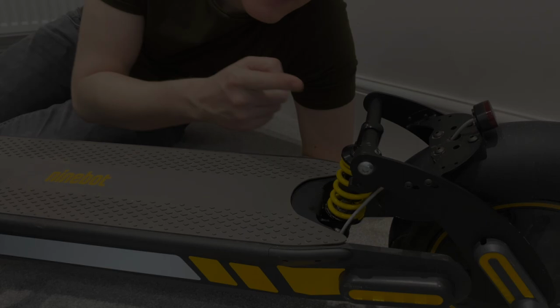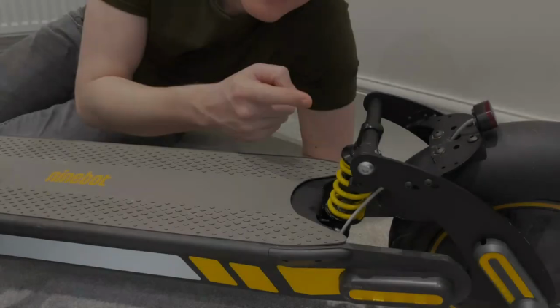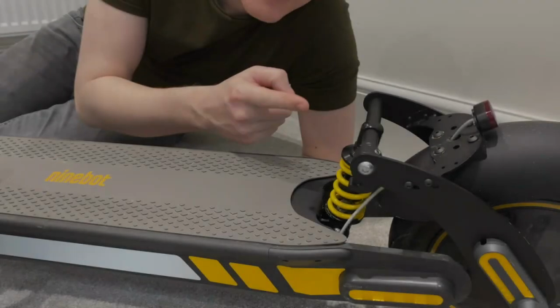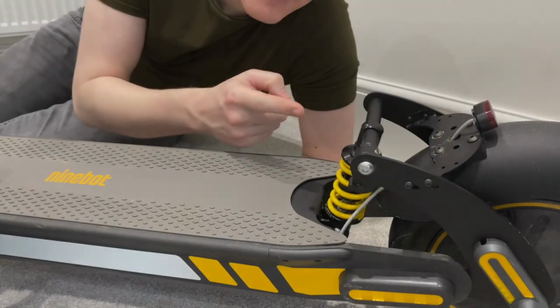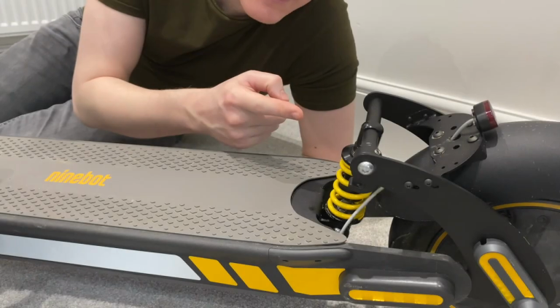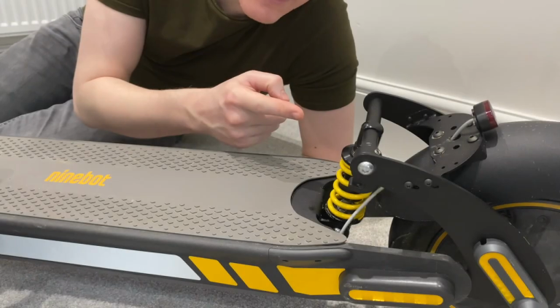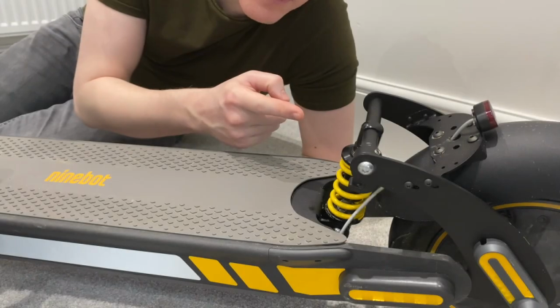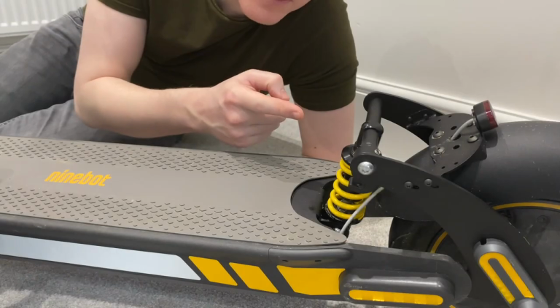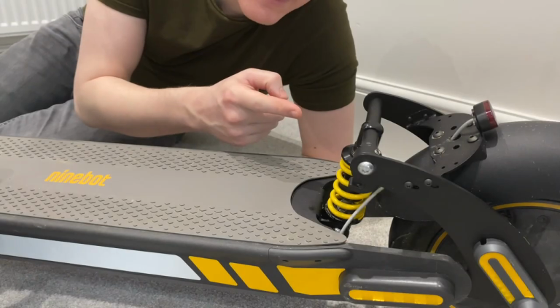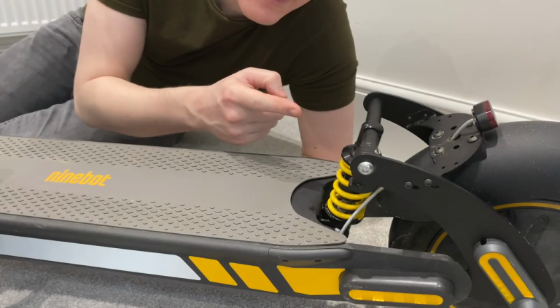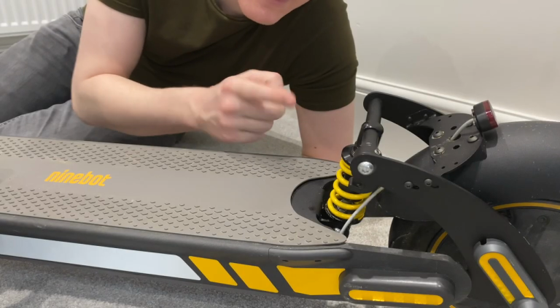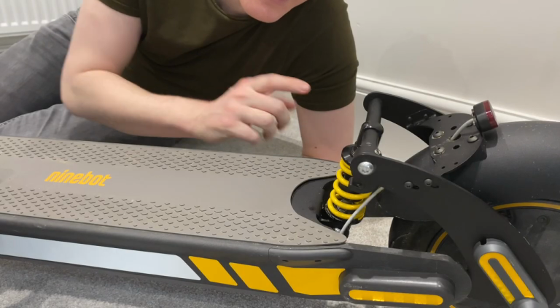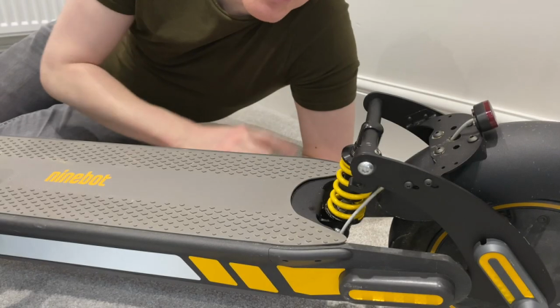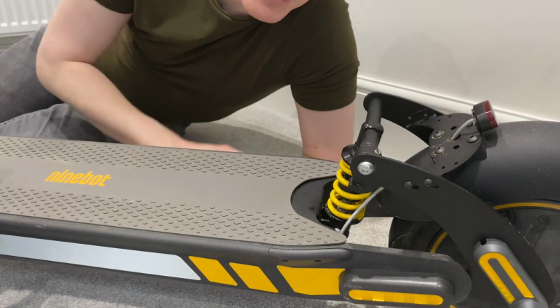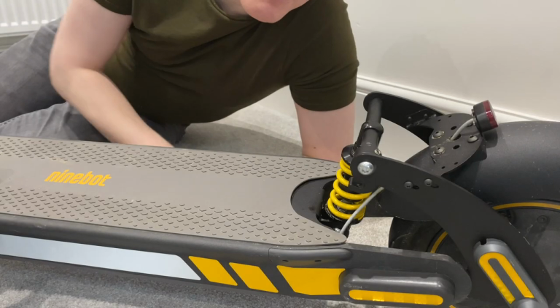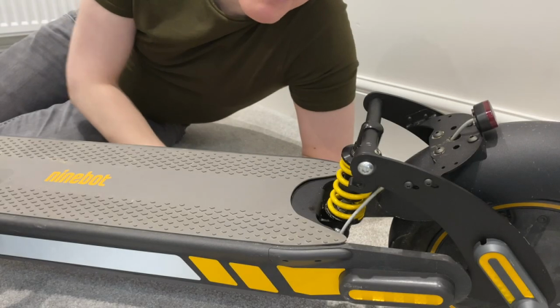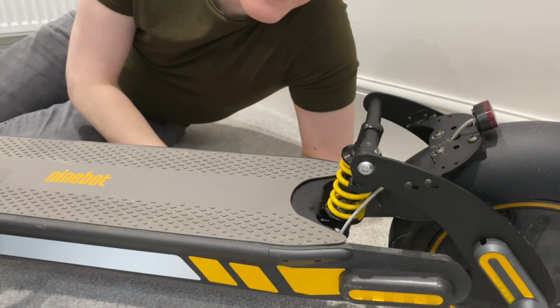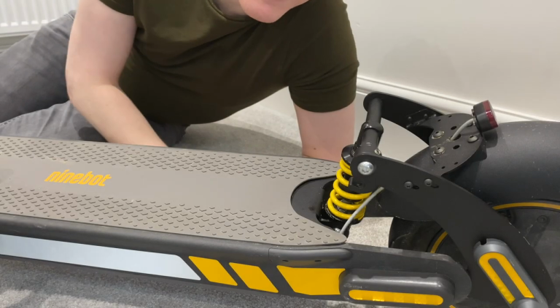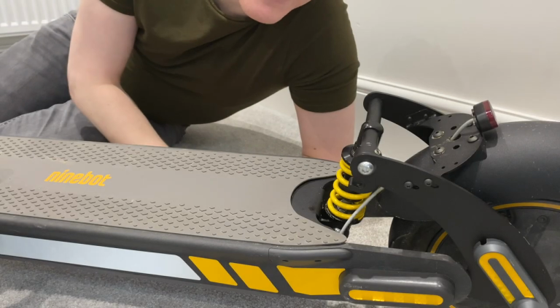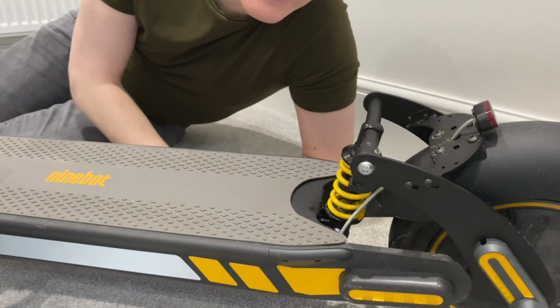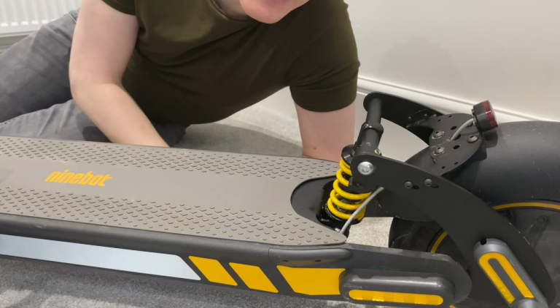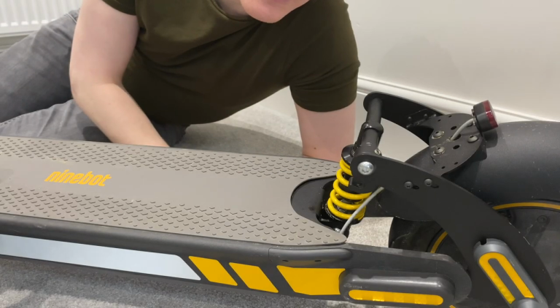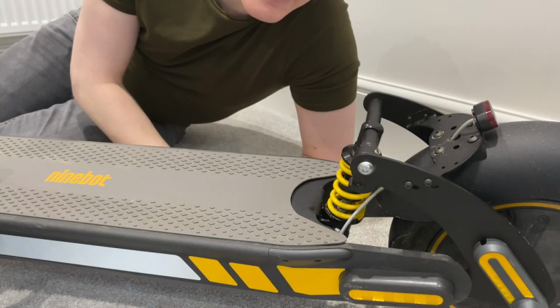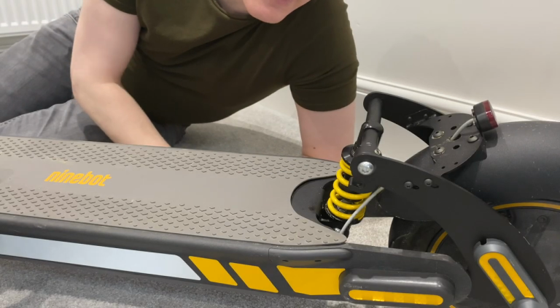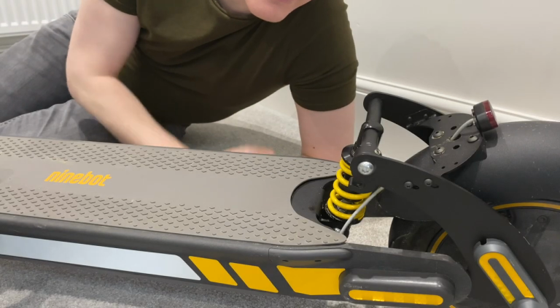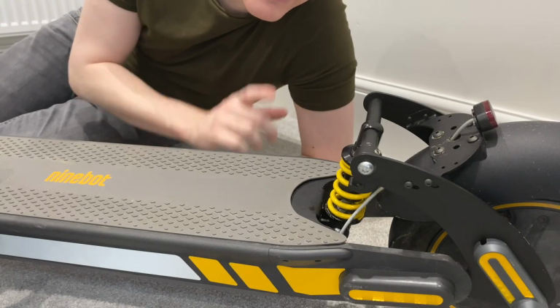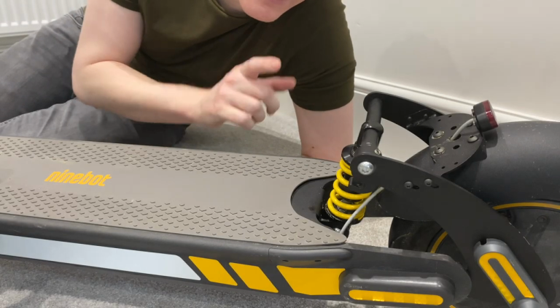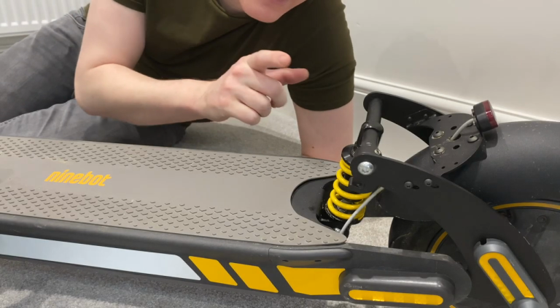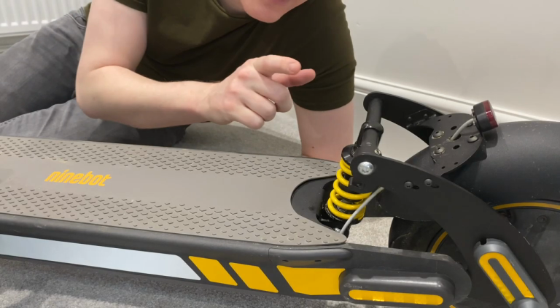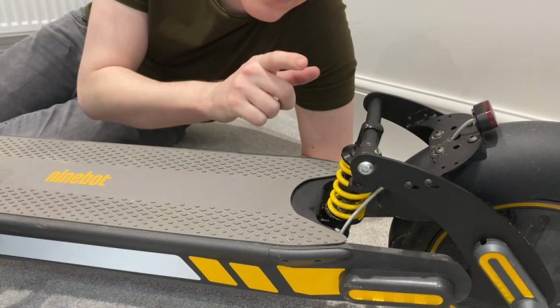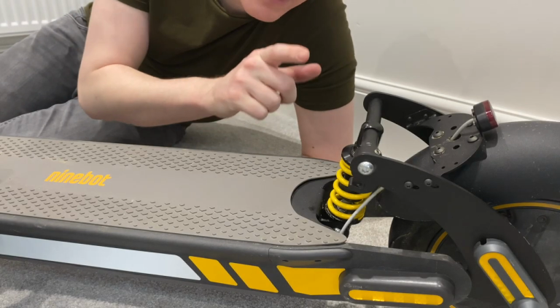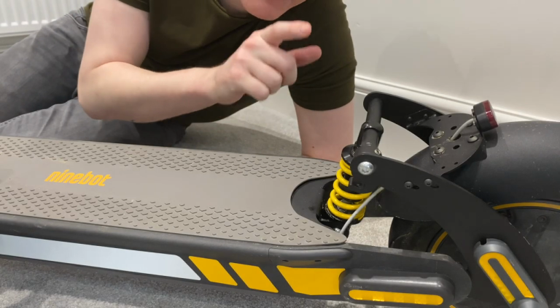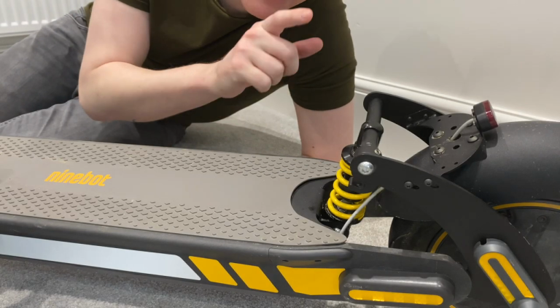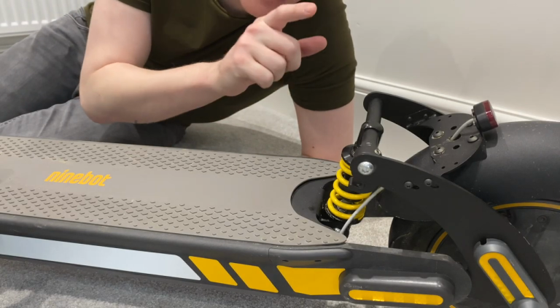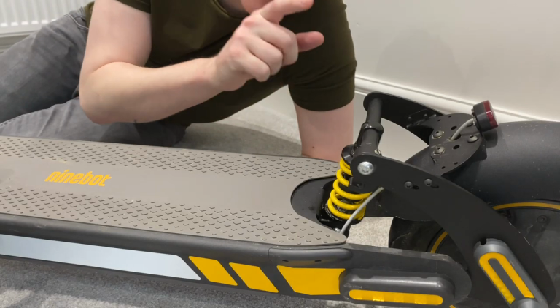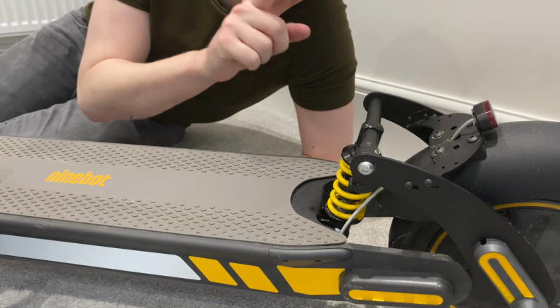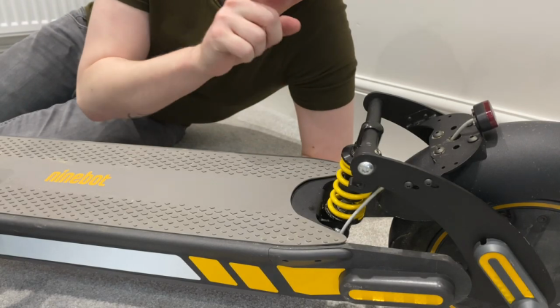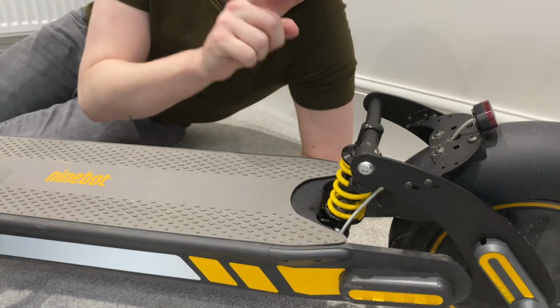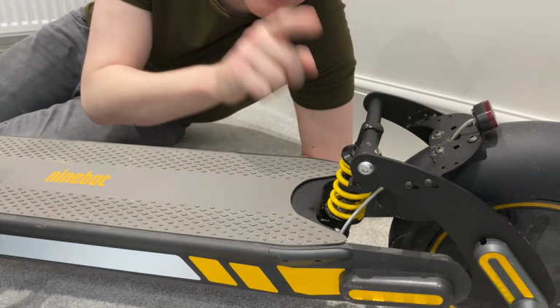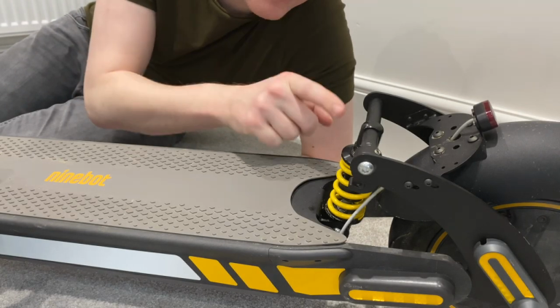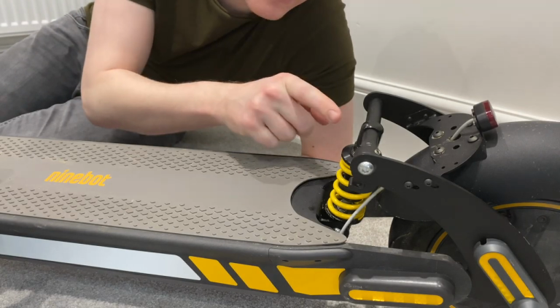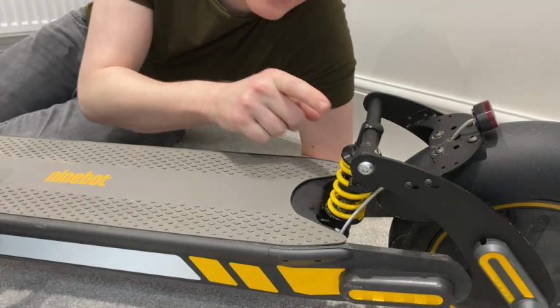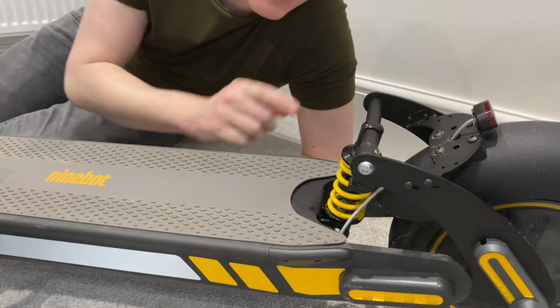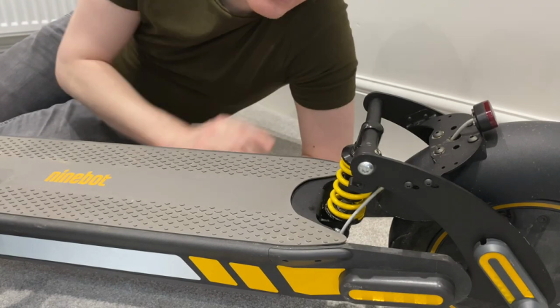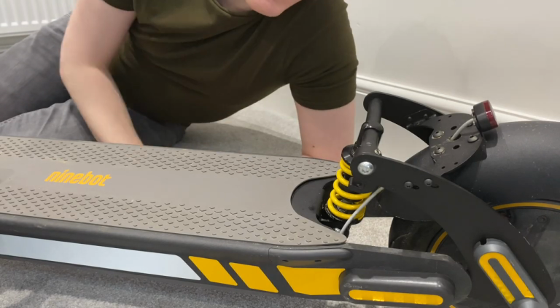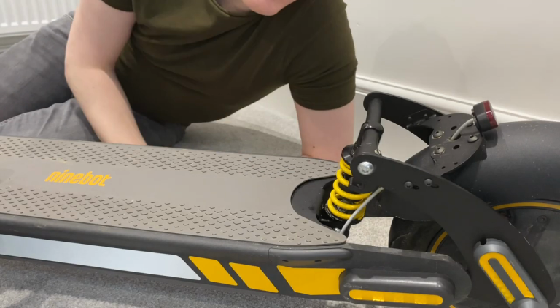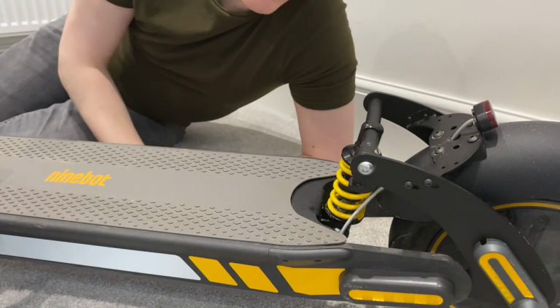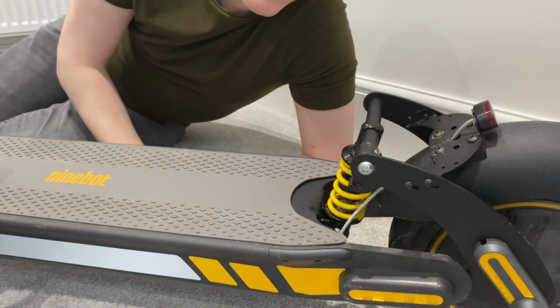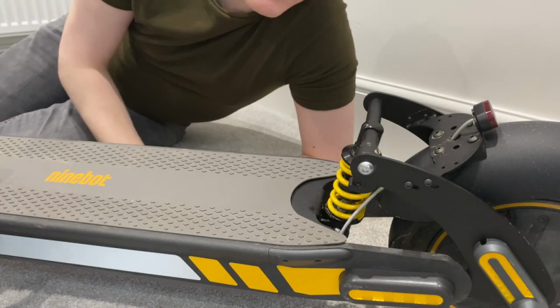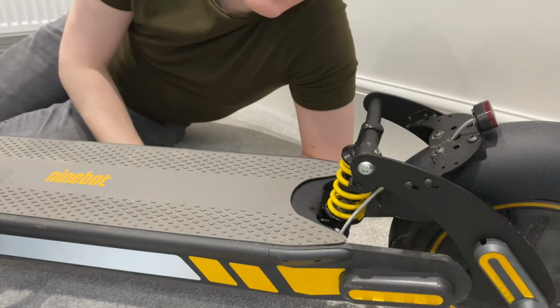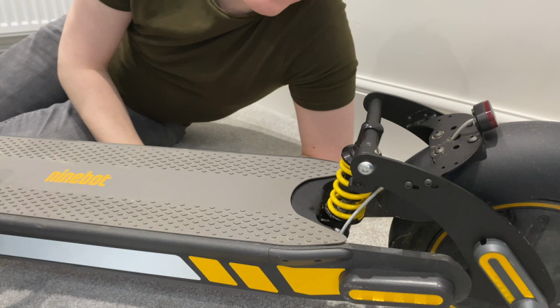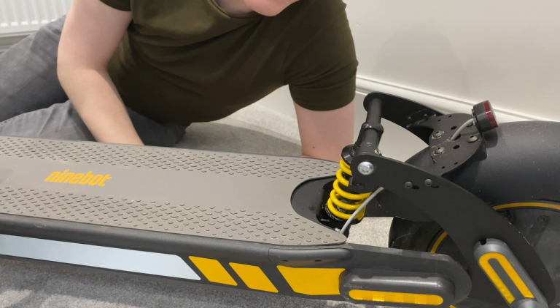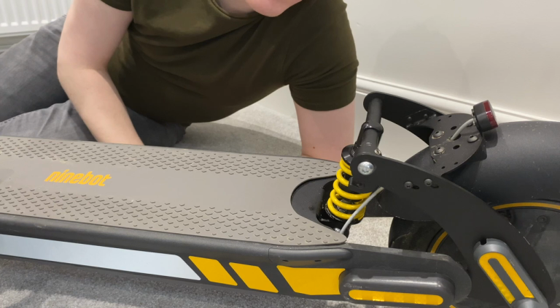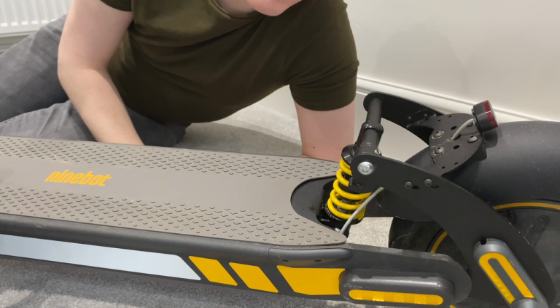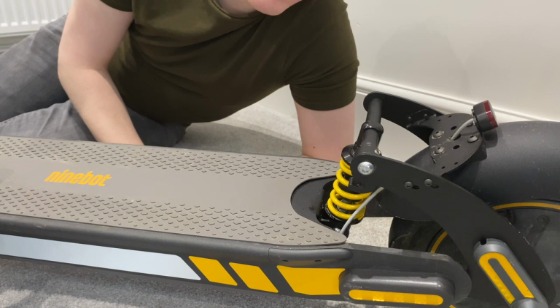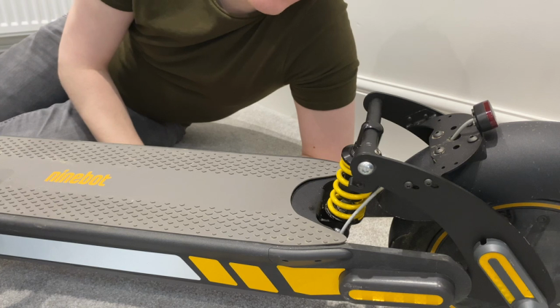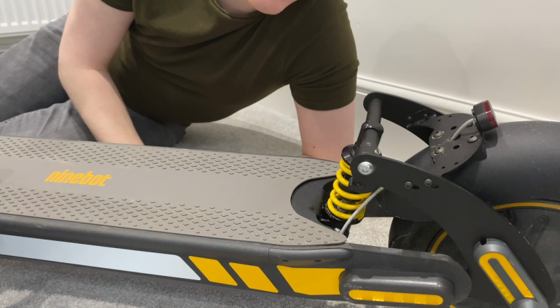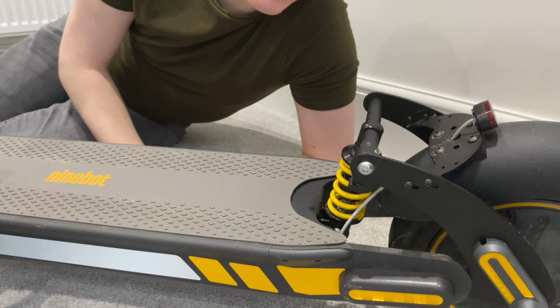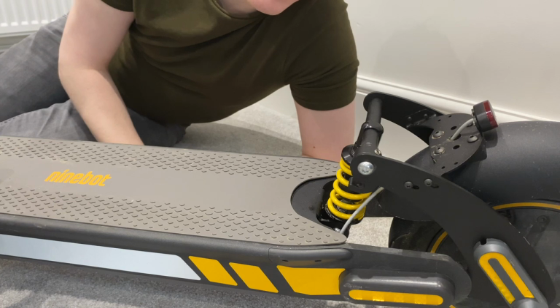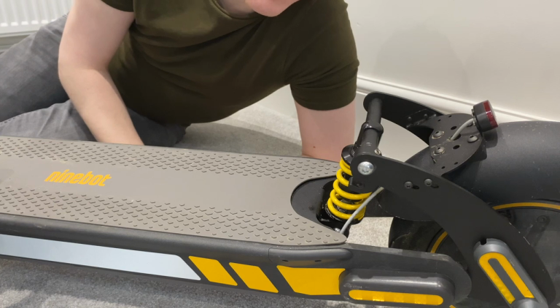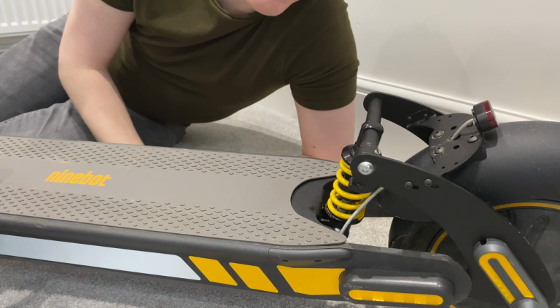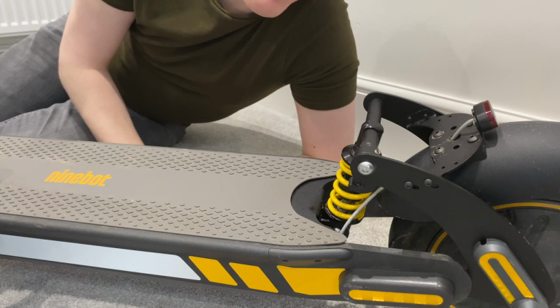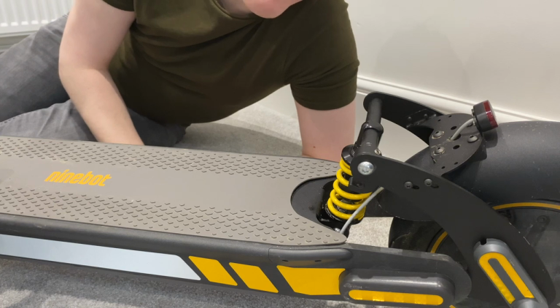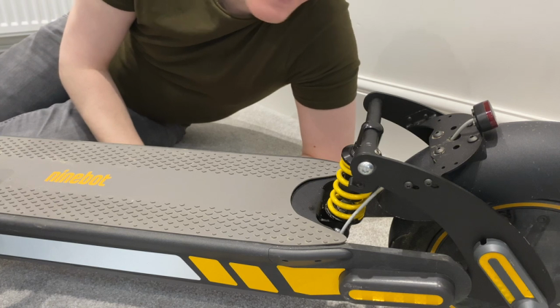Hello and welcome back to Let's Go, and today we're going to be talking about the rear suspension for the Ninebot Max.